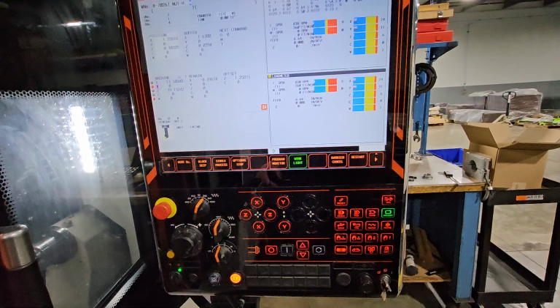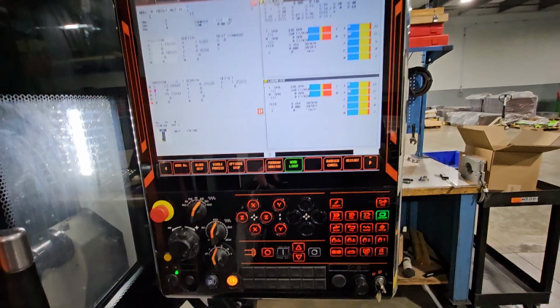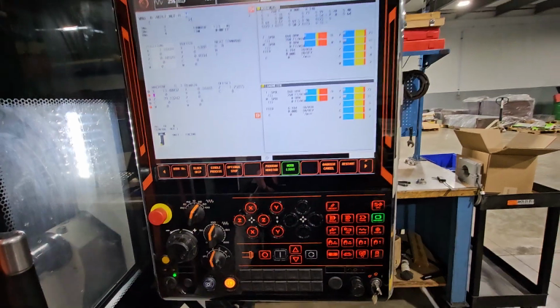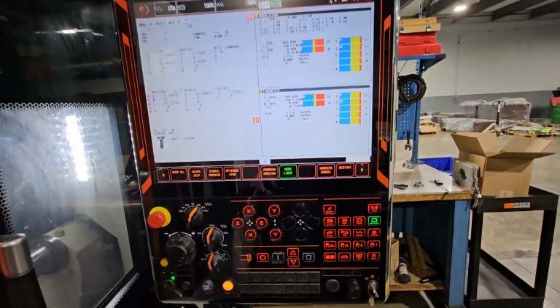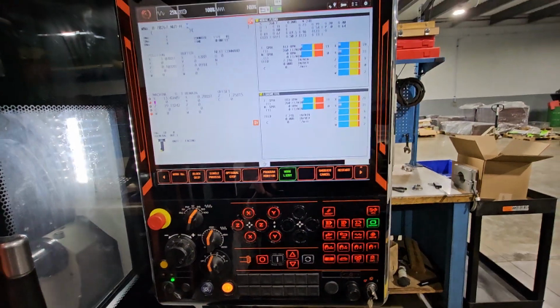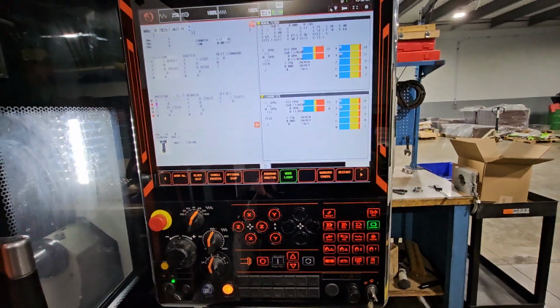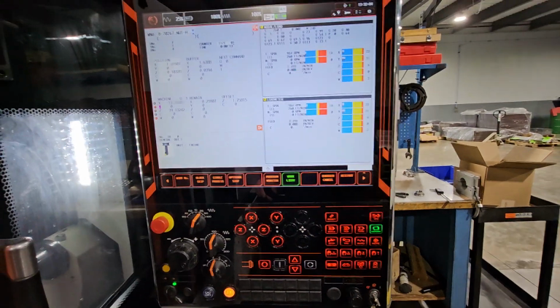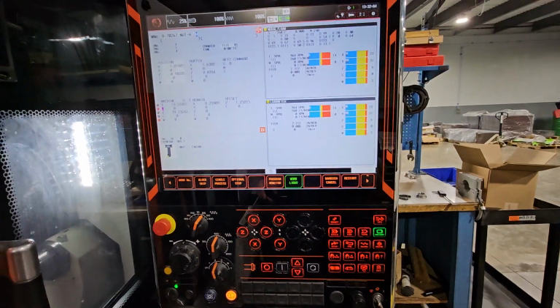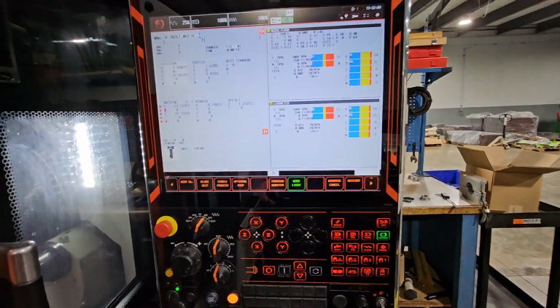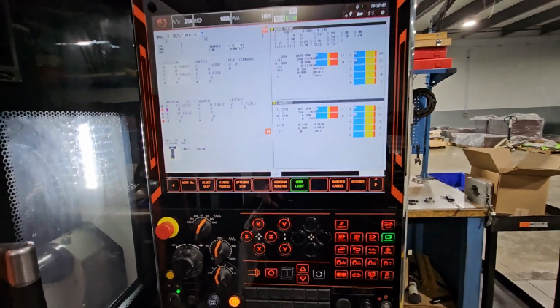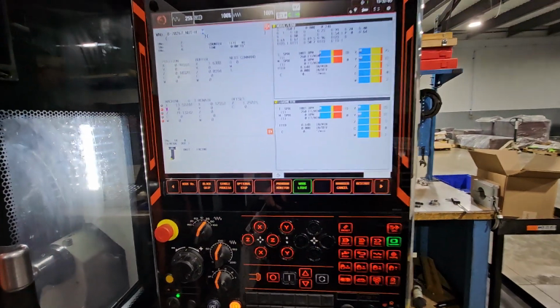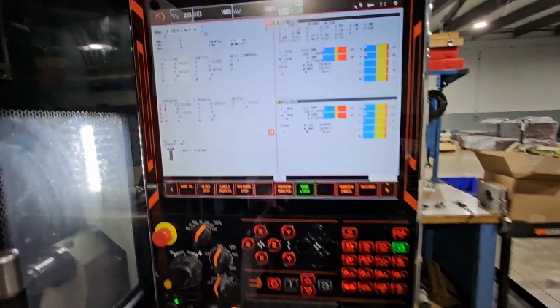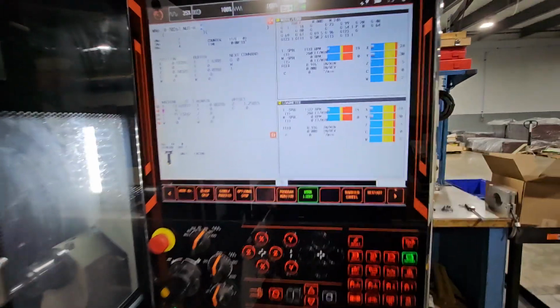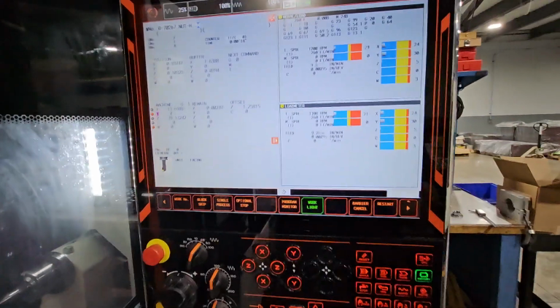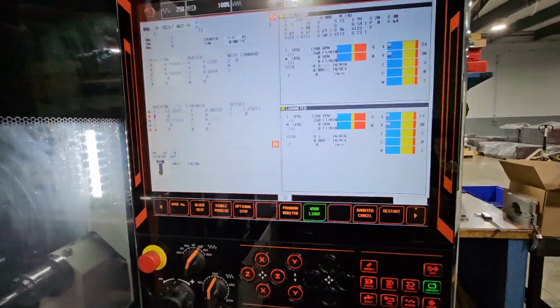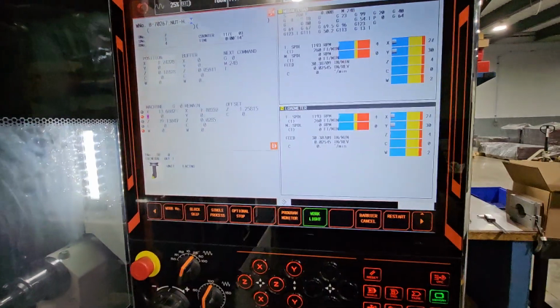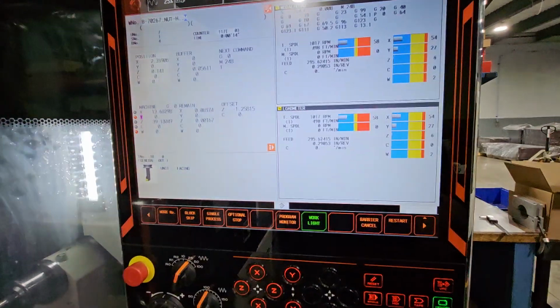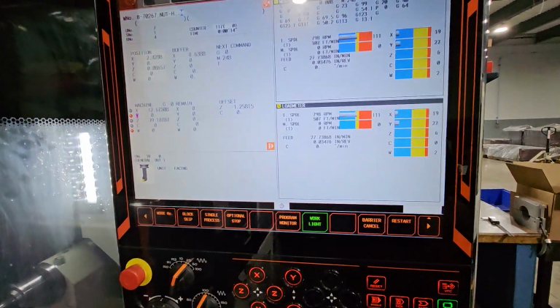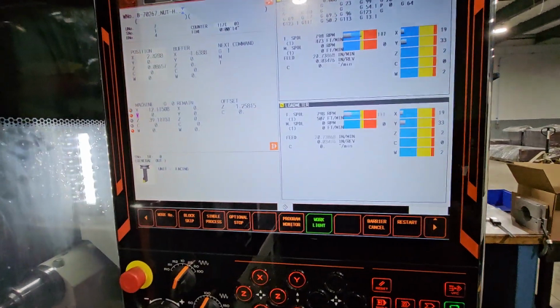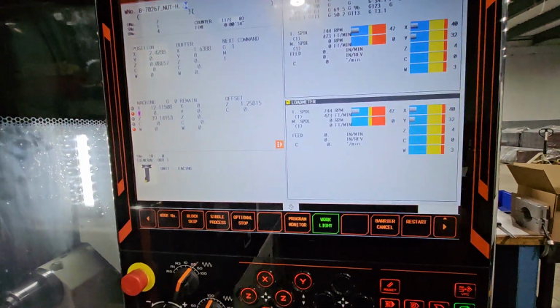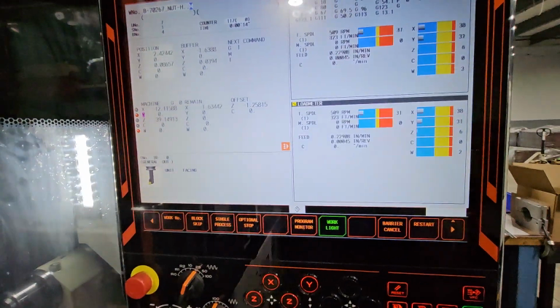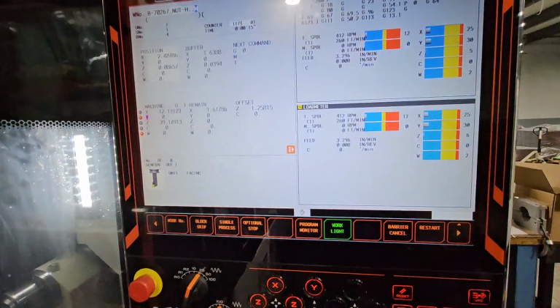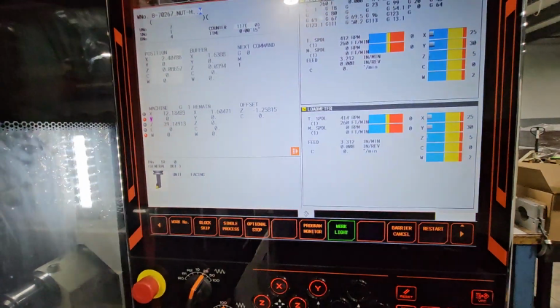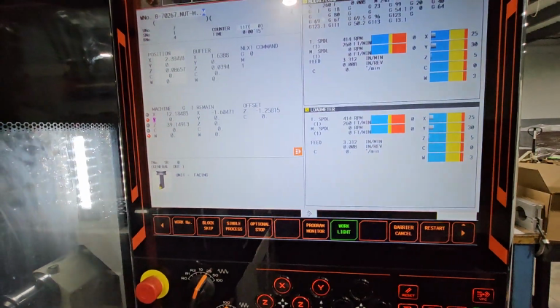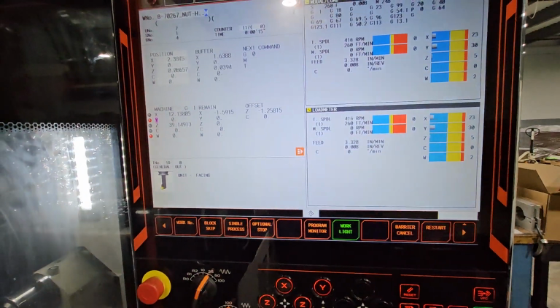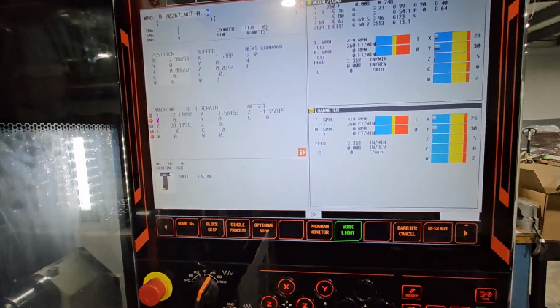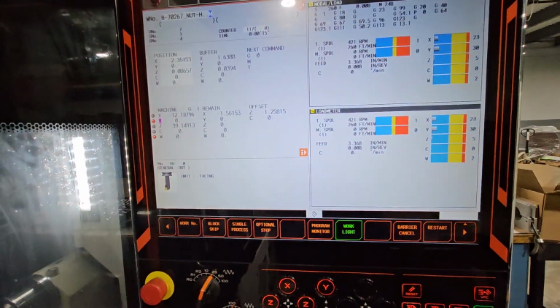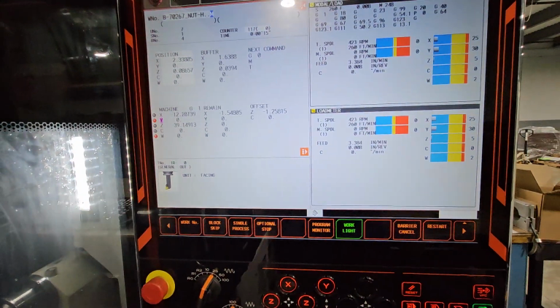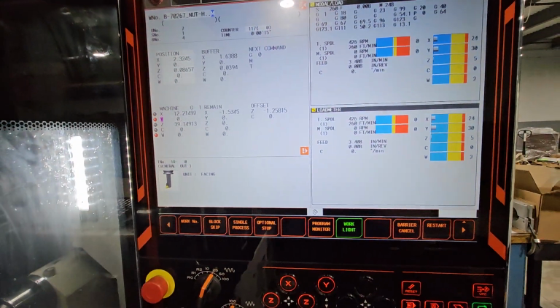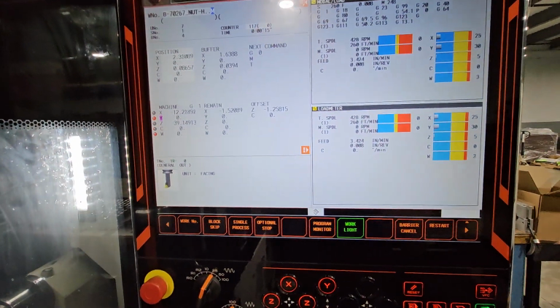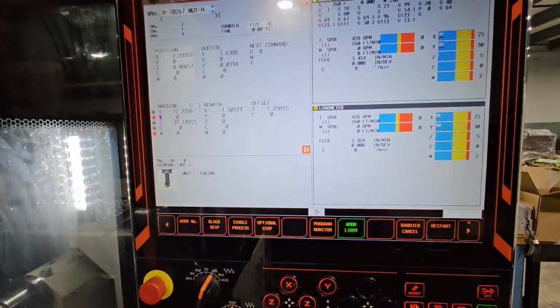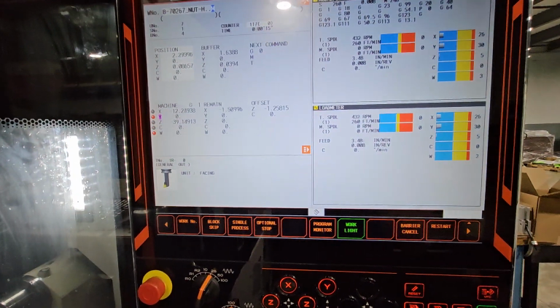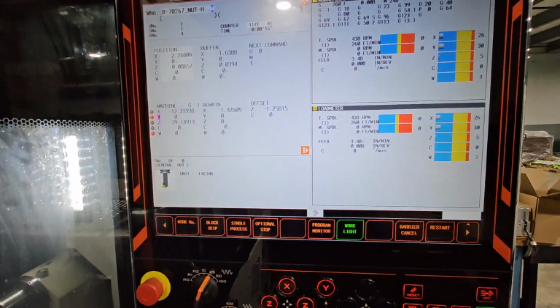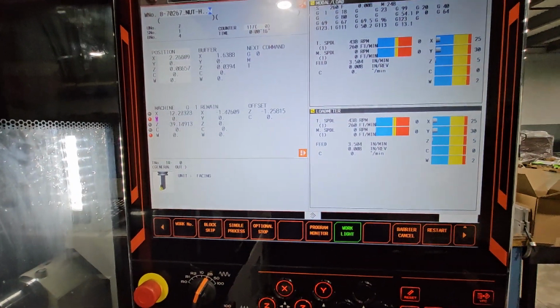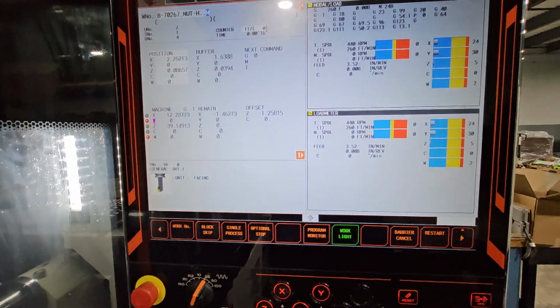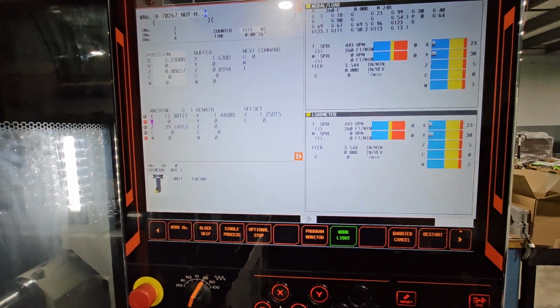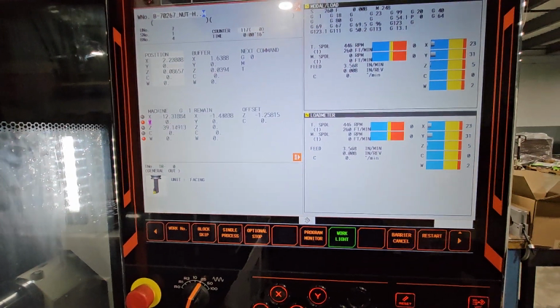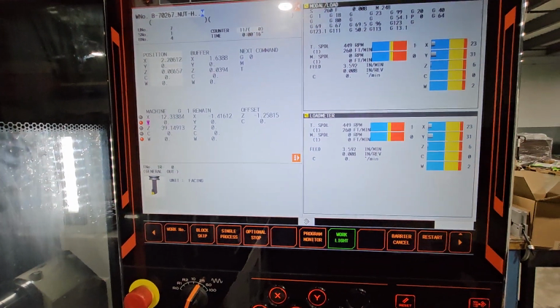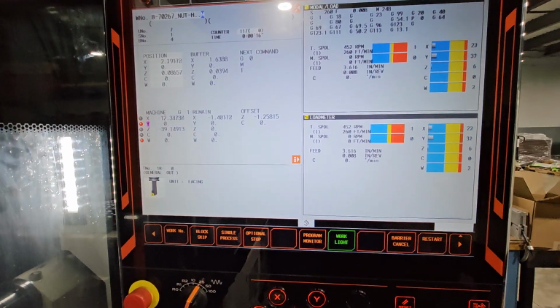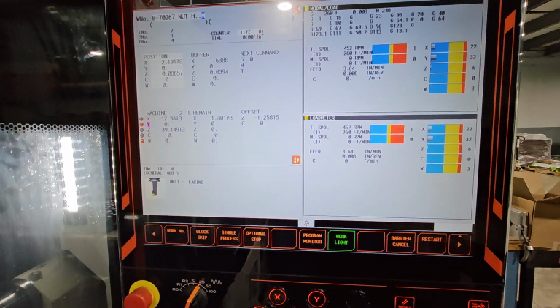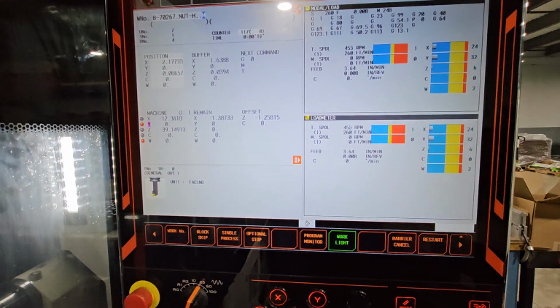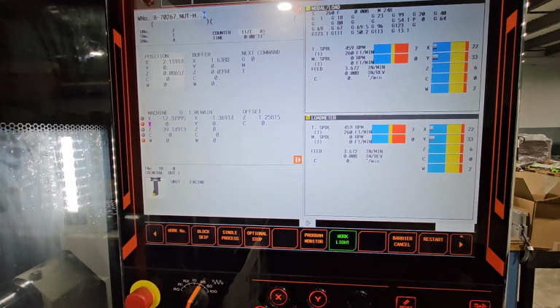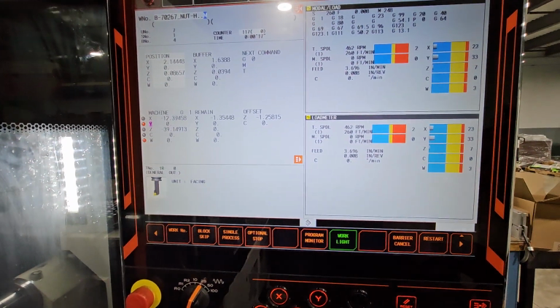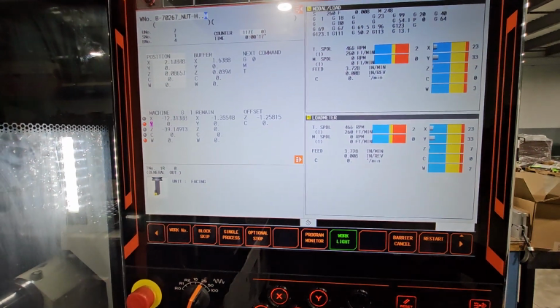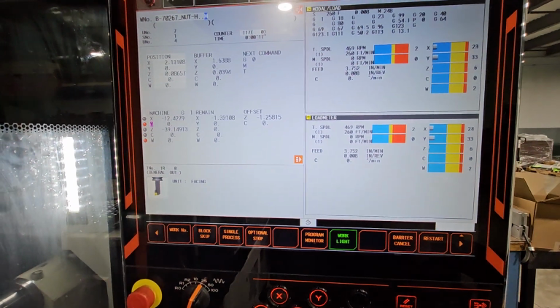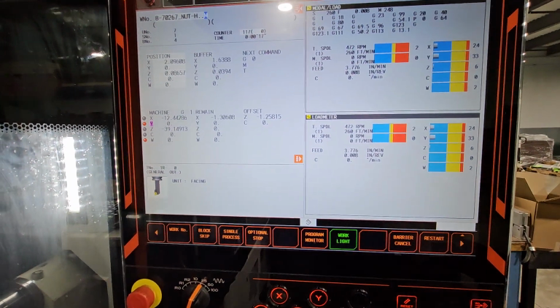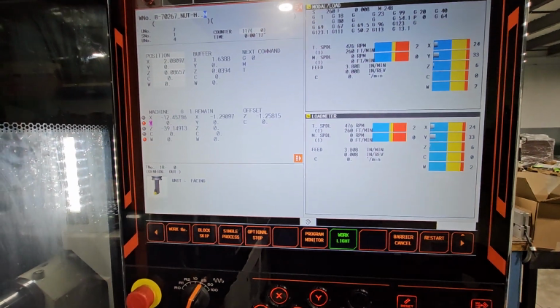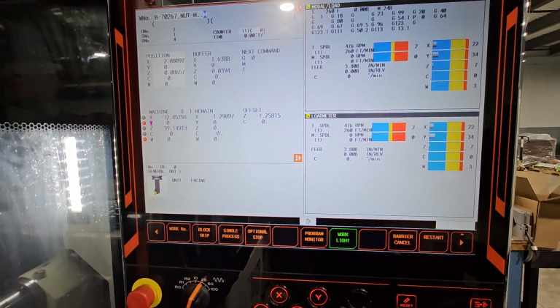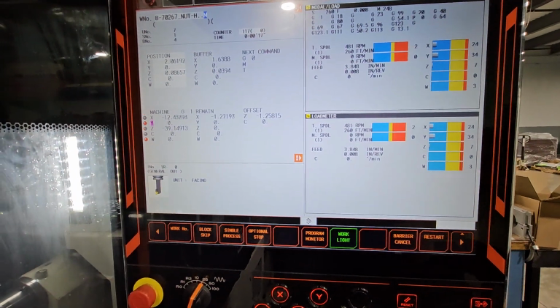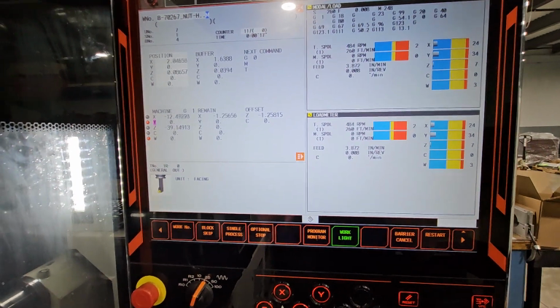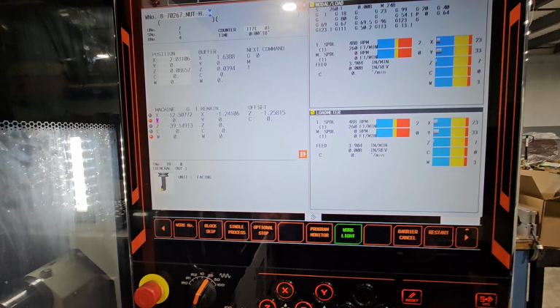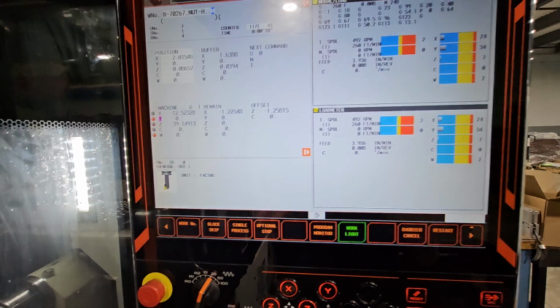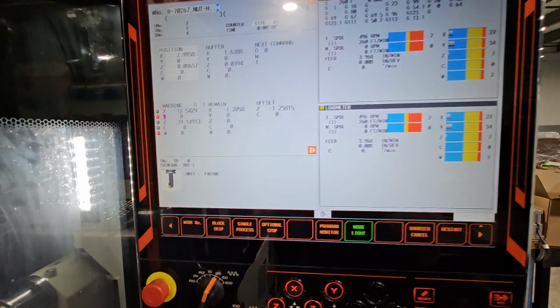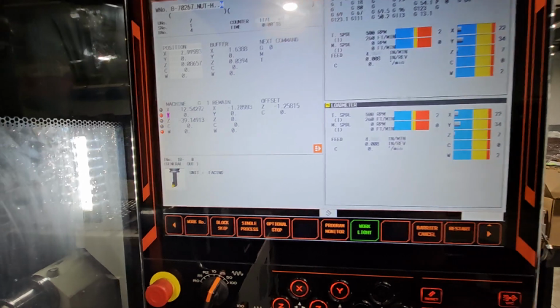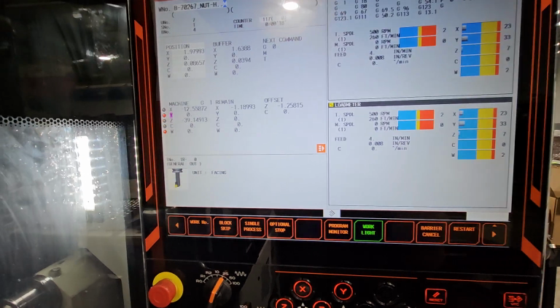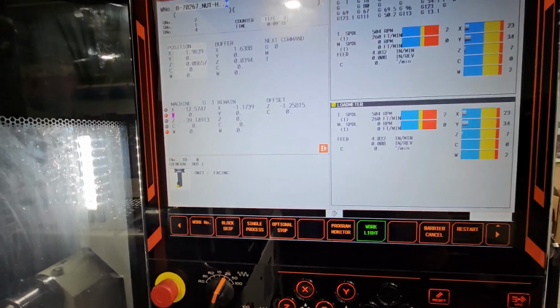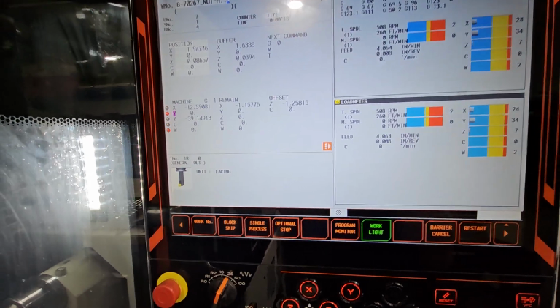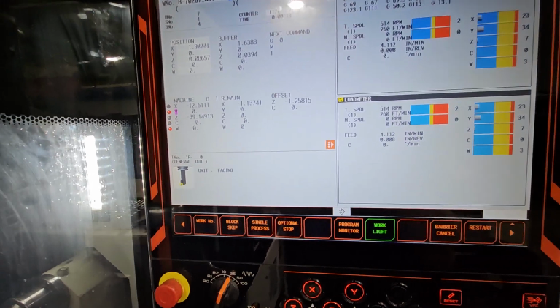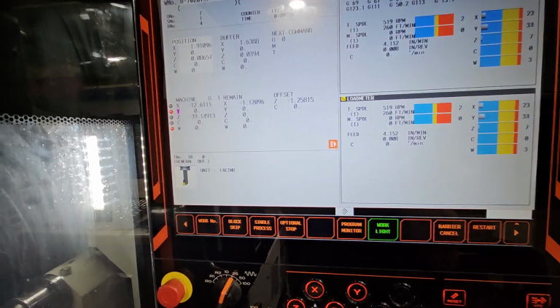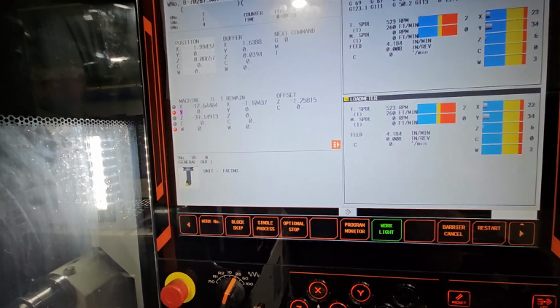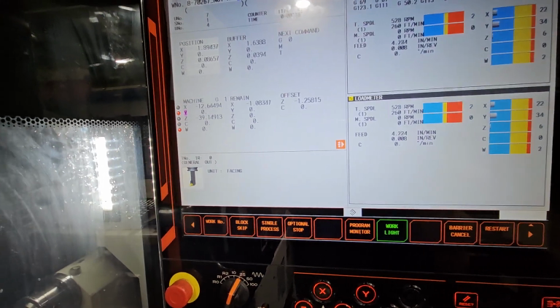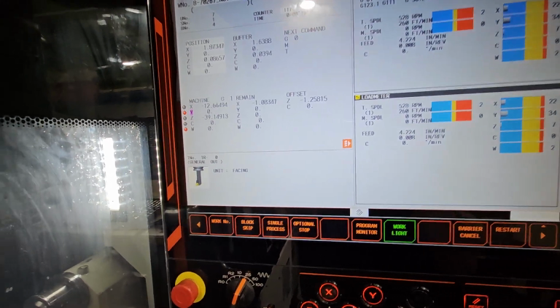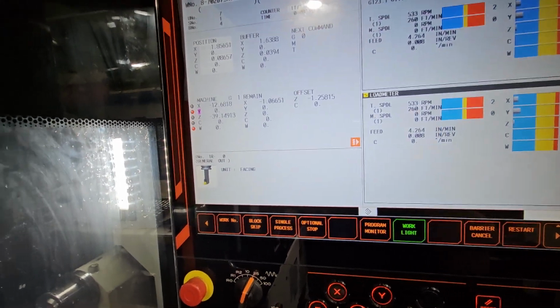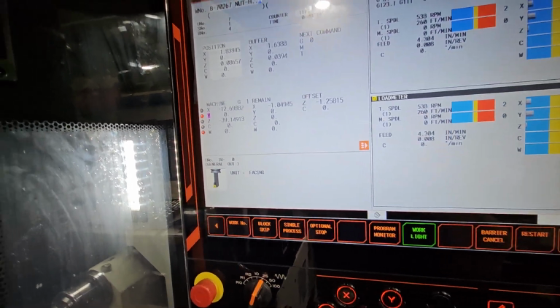Hey guys, in this video we're going to be talking about milling hacks.